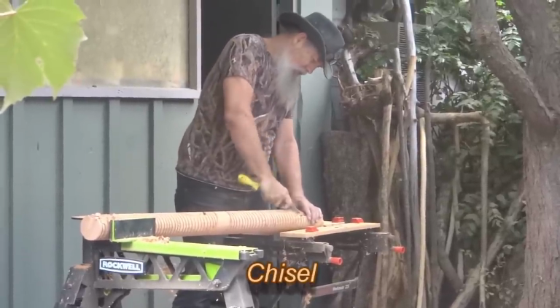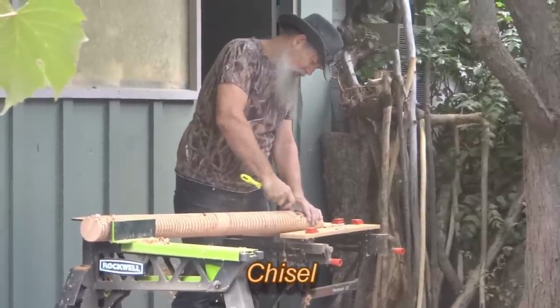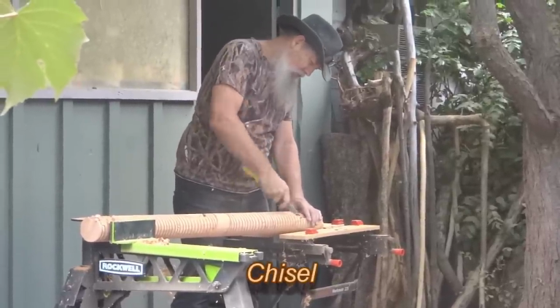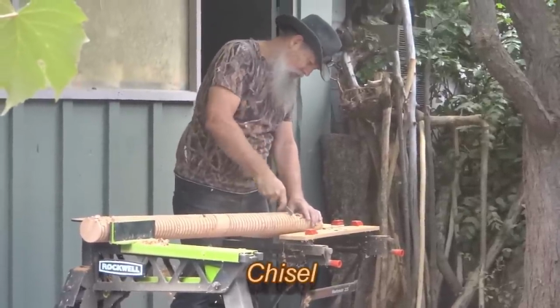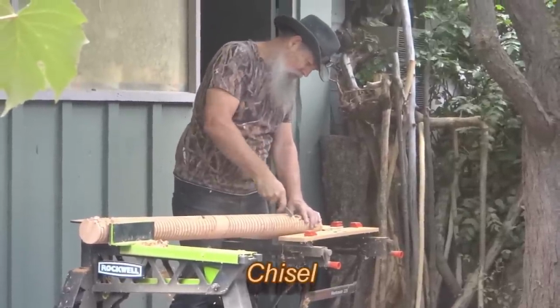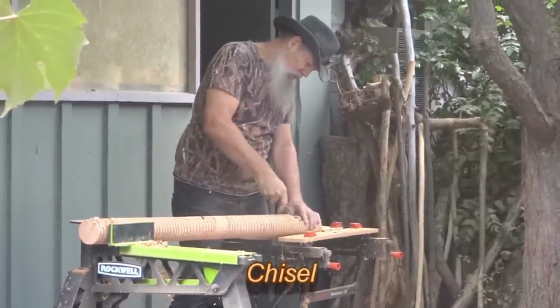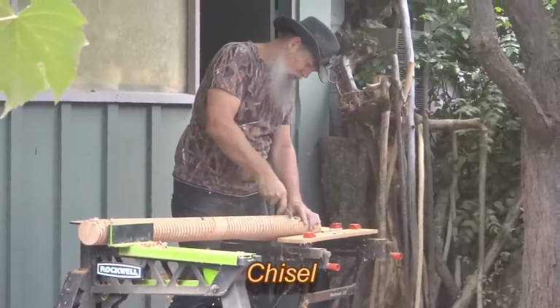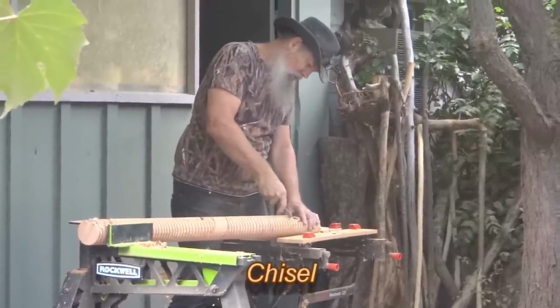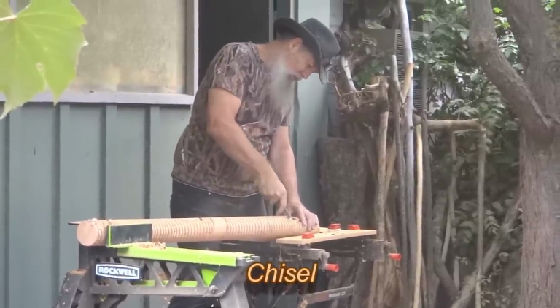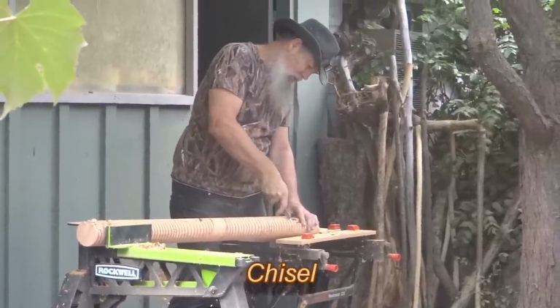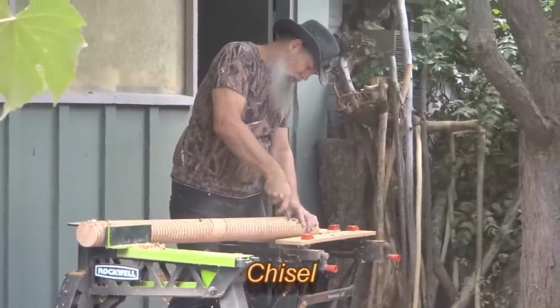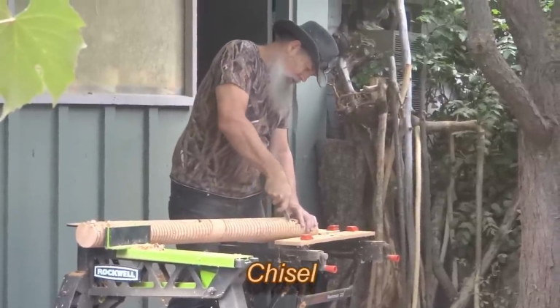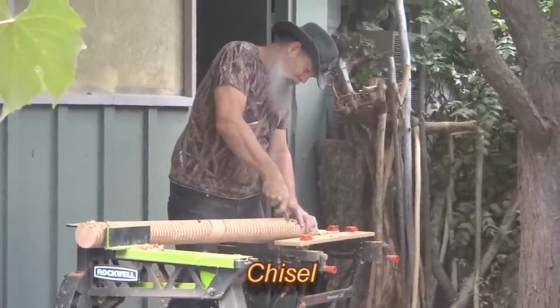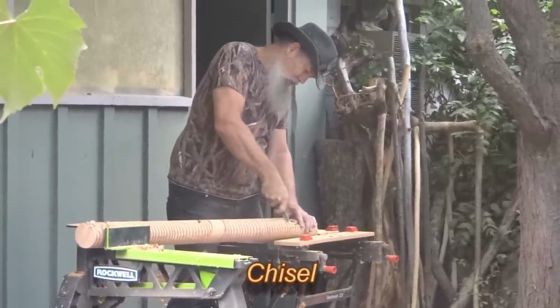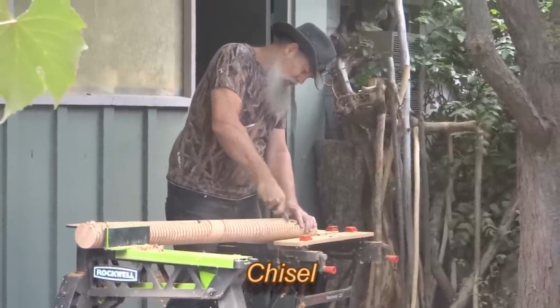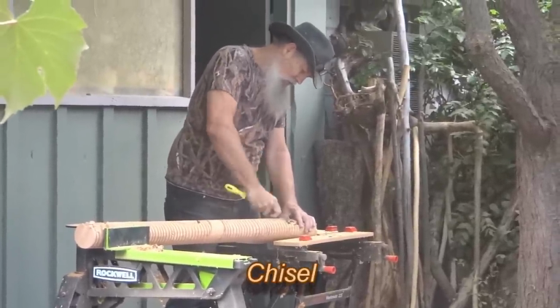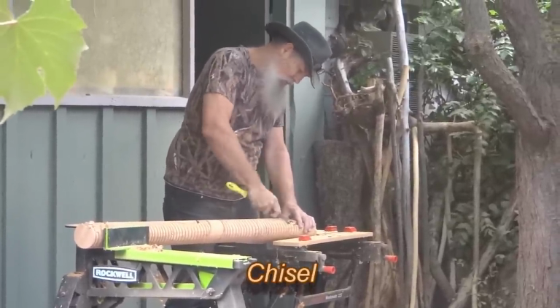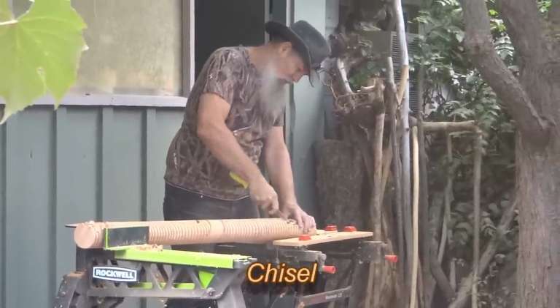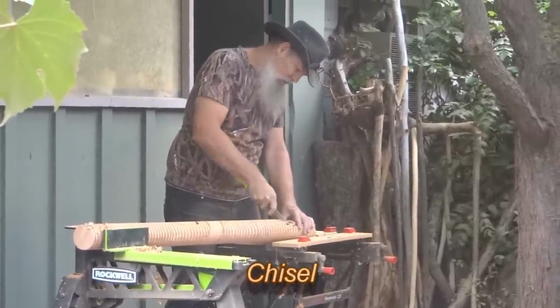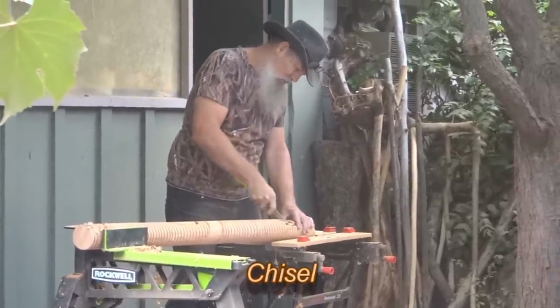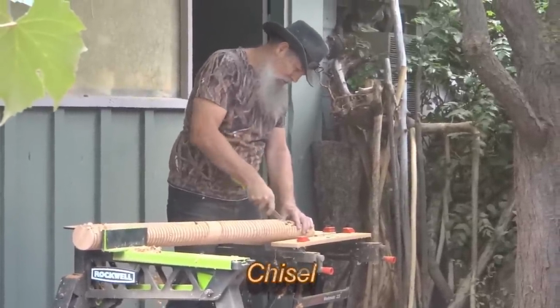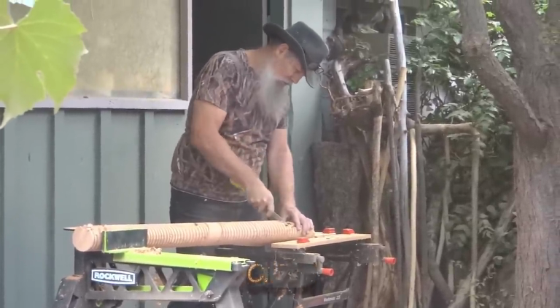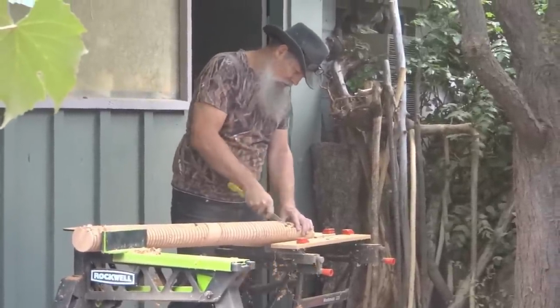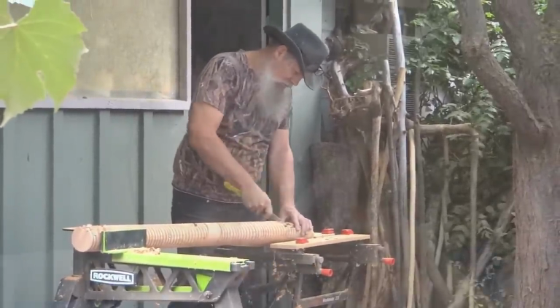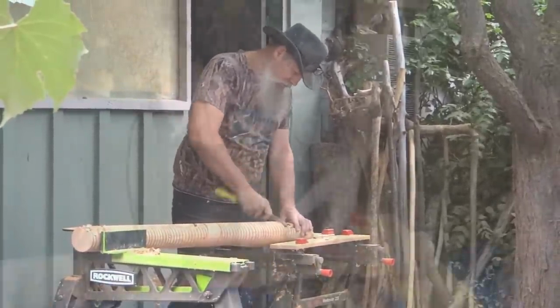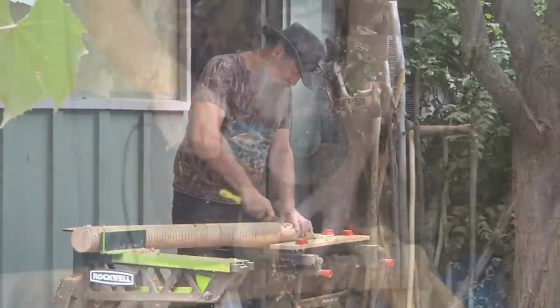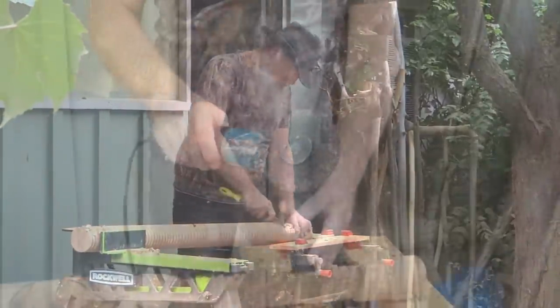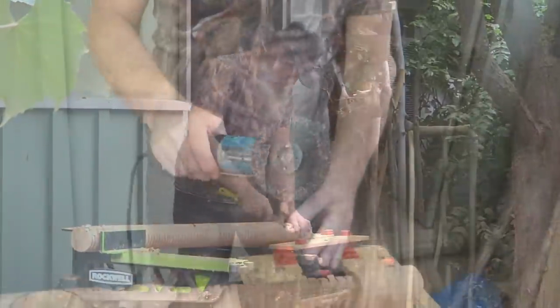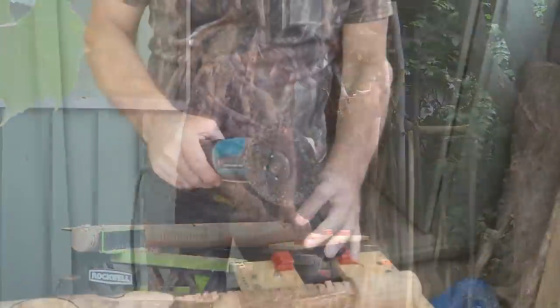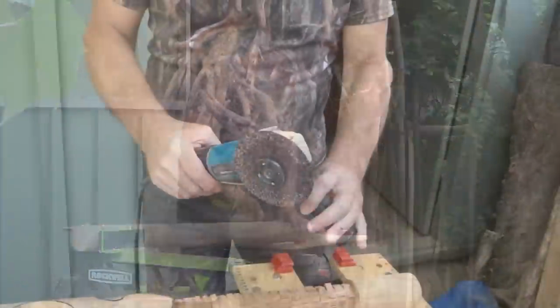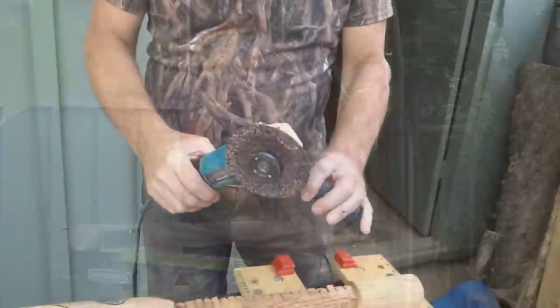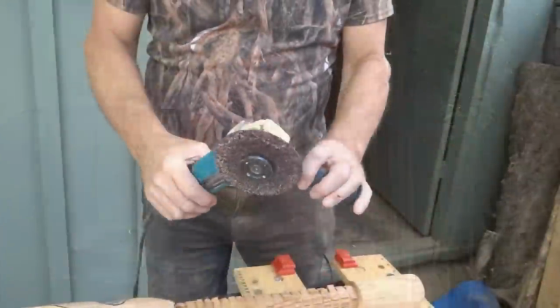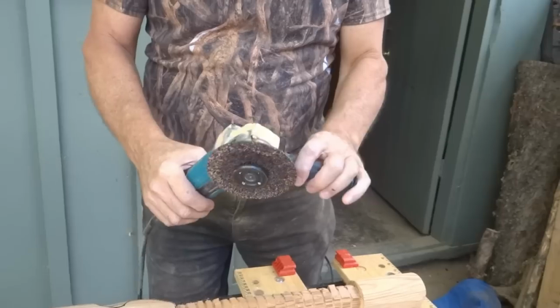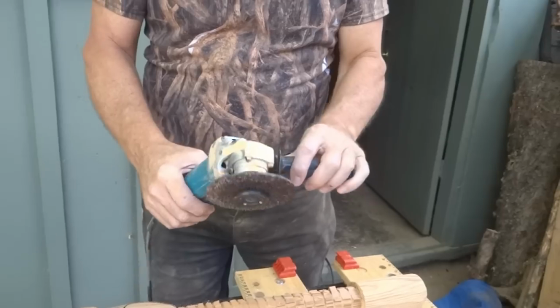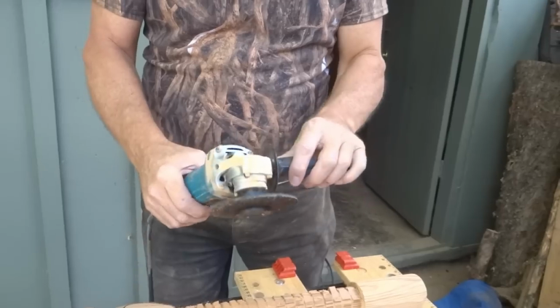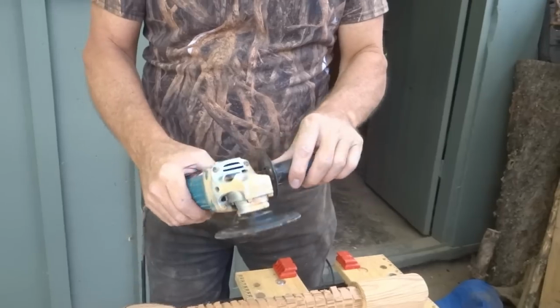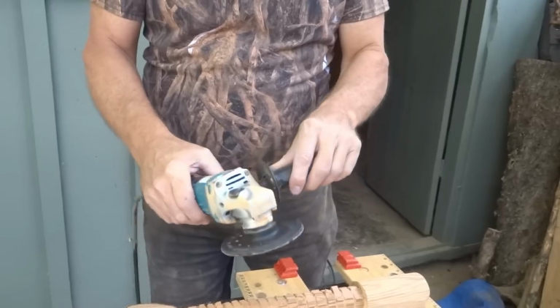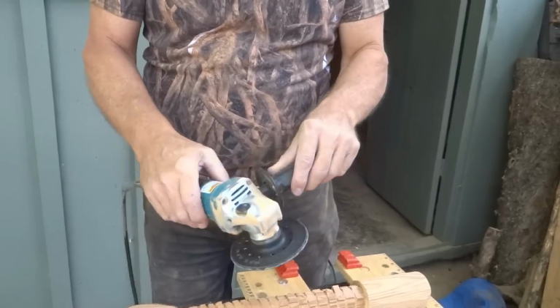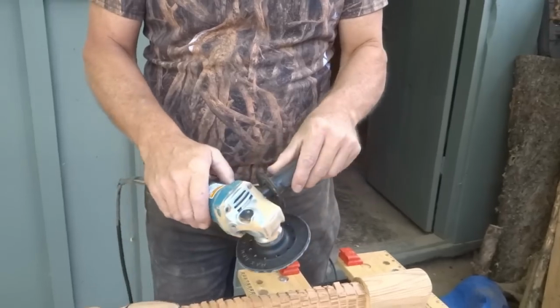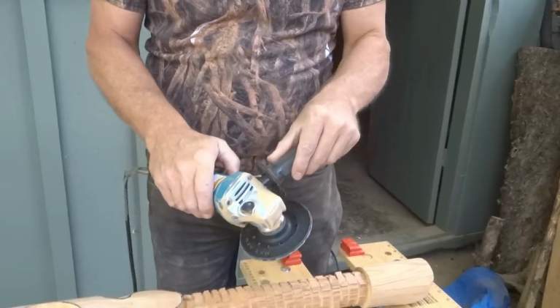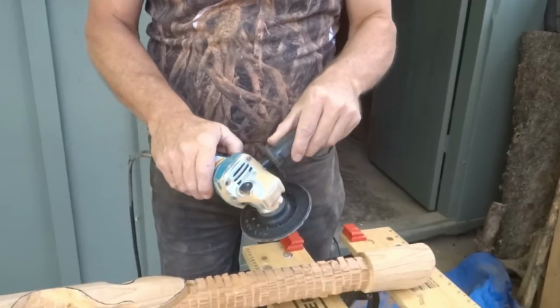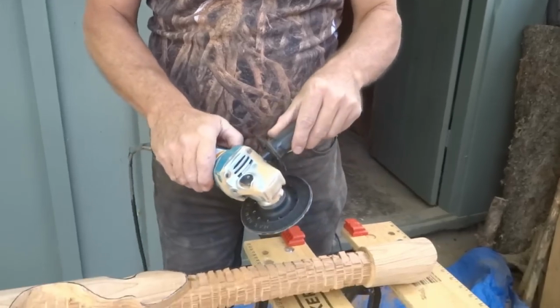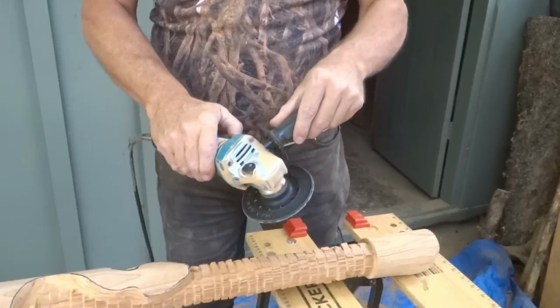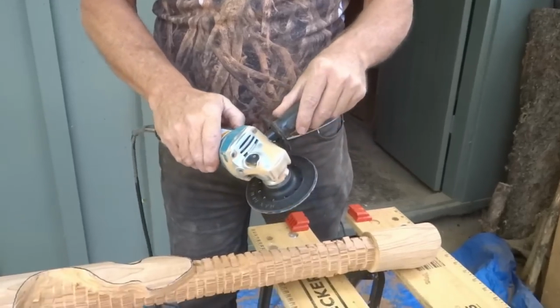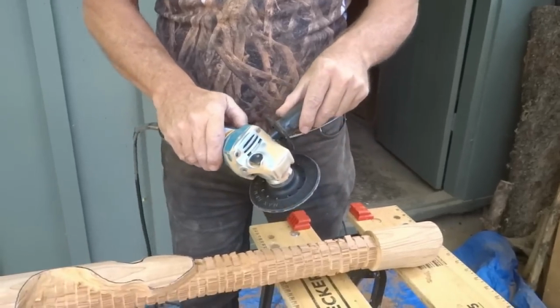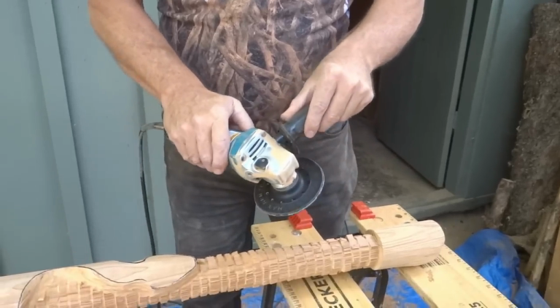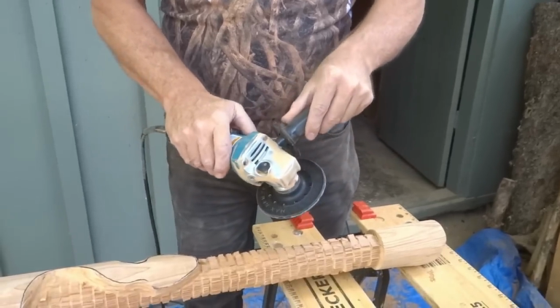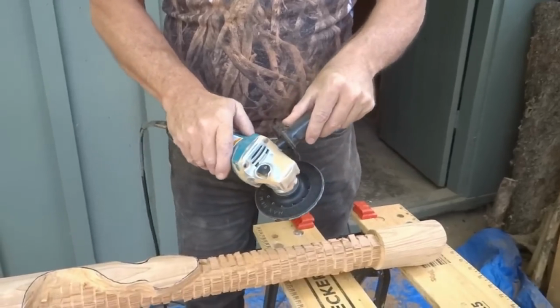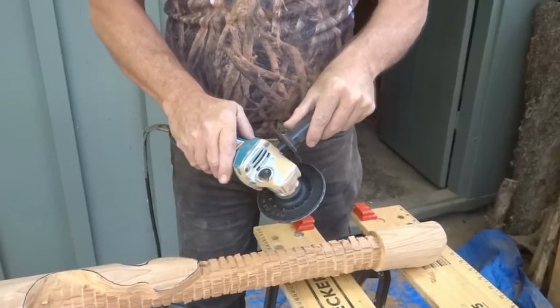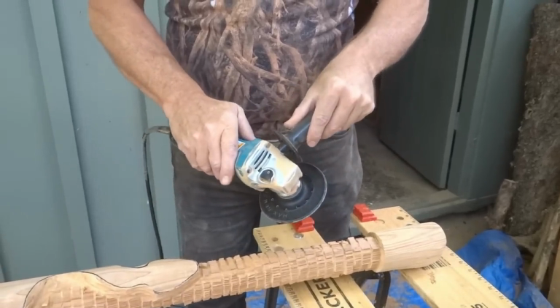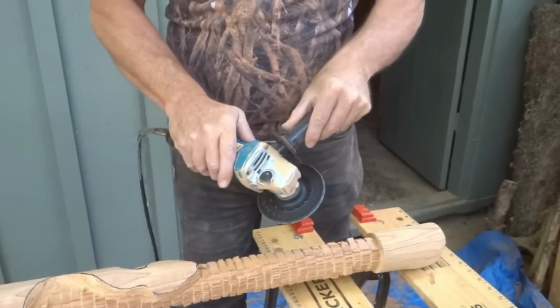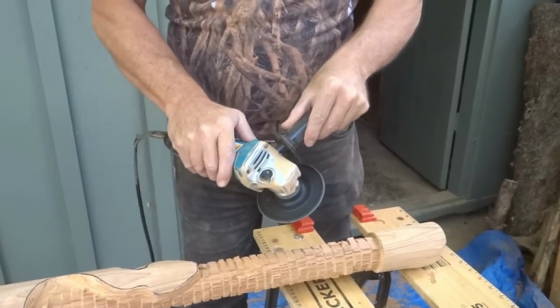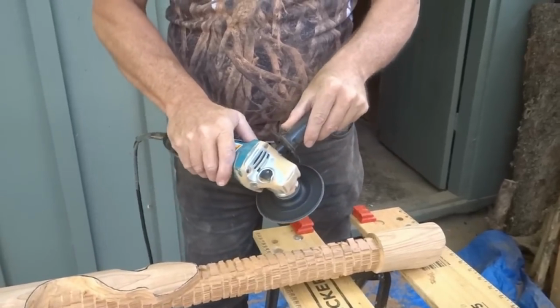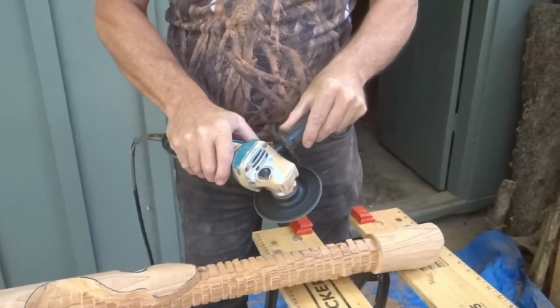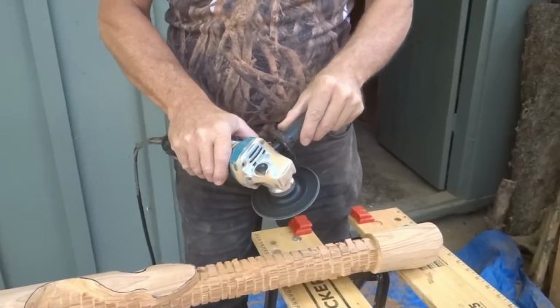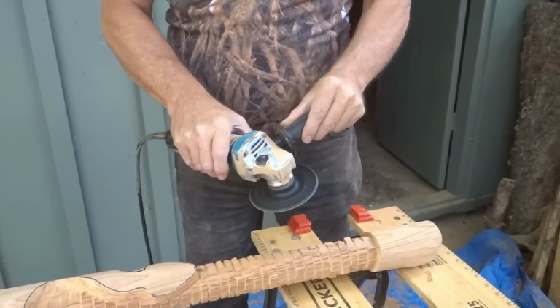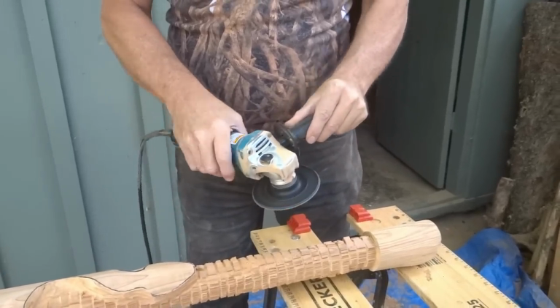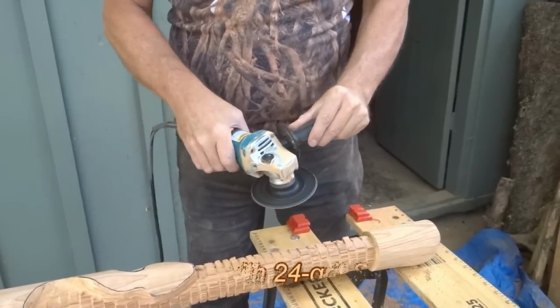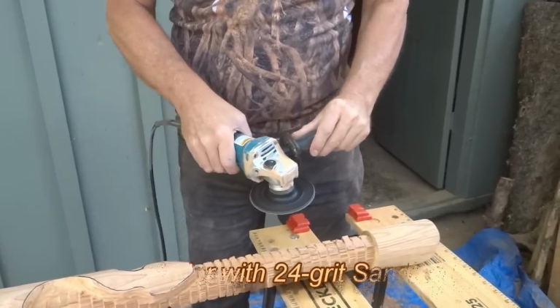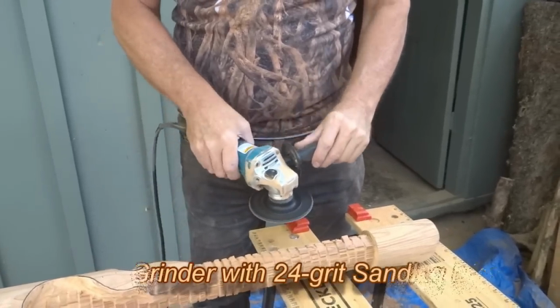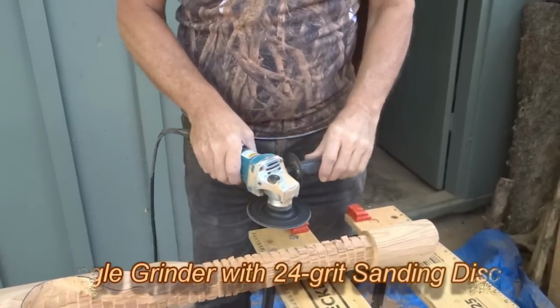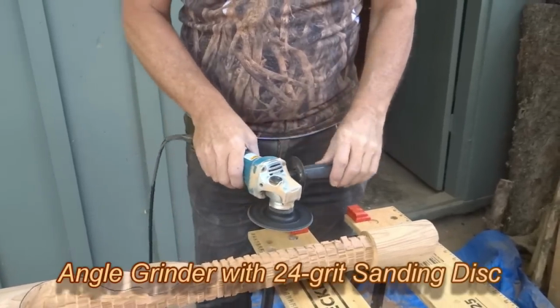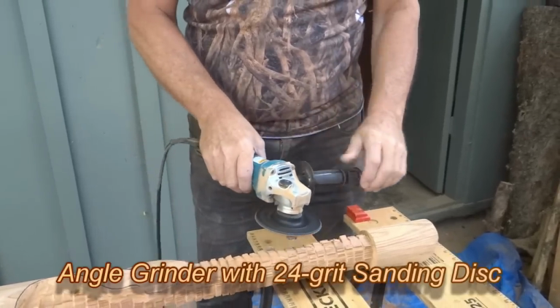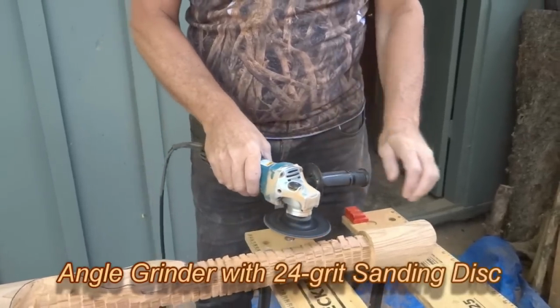Of course, every carver needs to have a chisel, and it's always handy to have an angle grinder with a sanding disc.